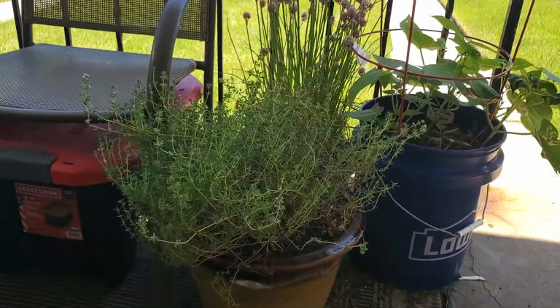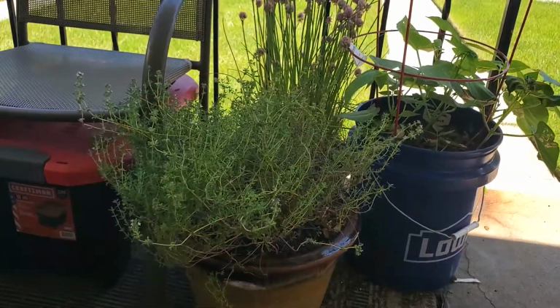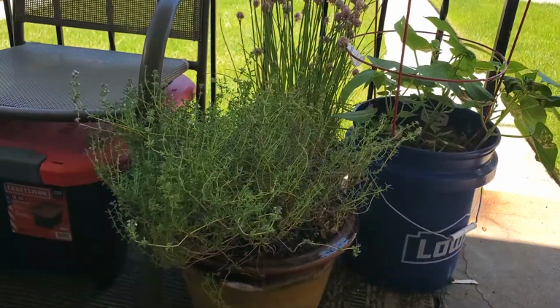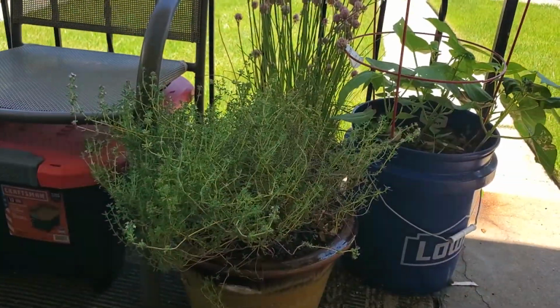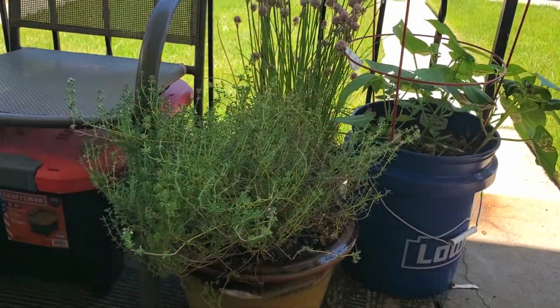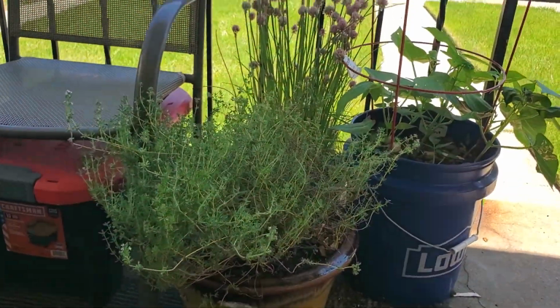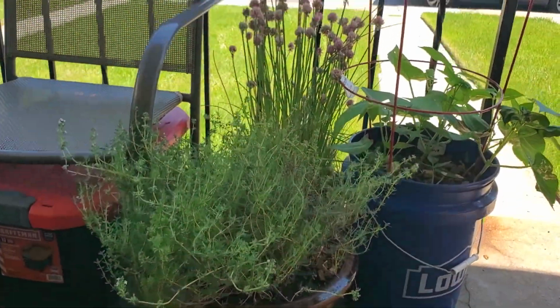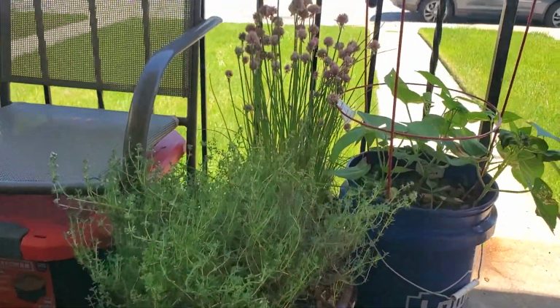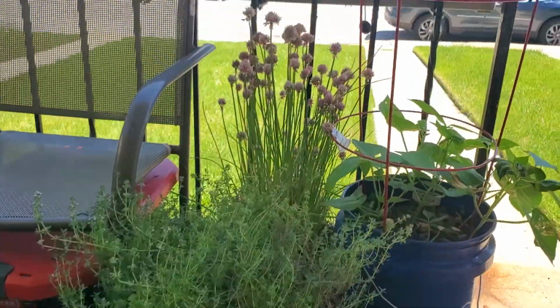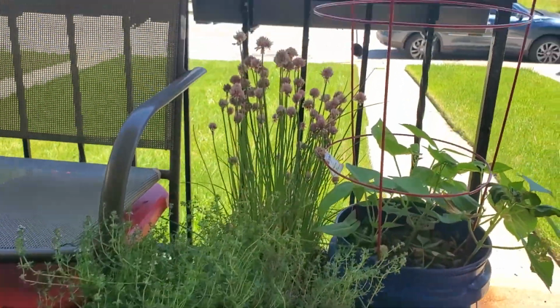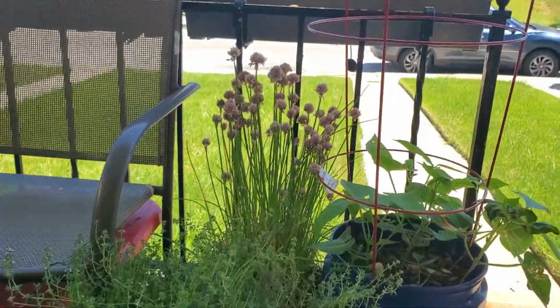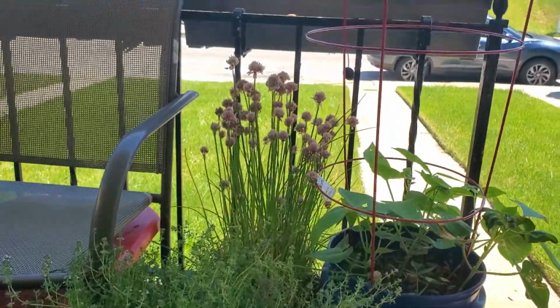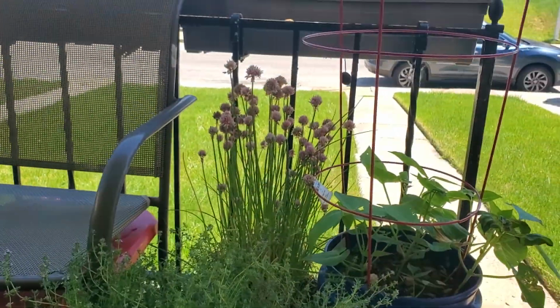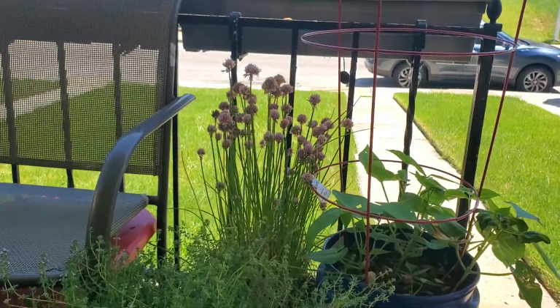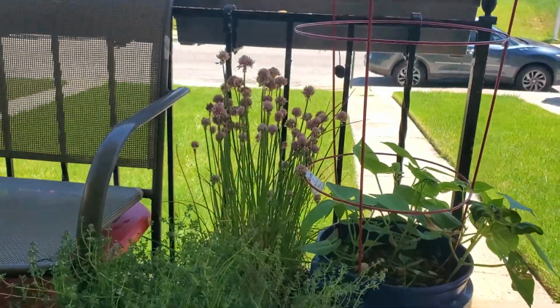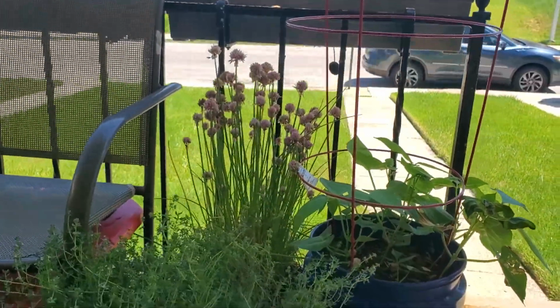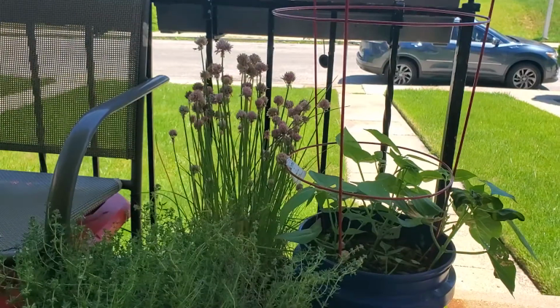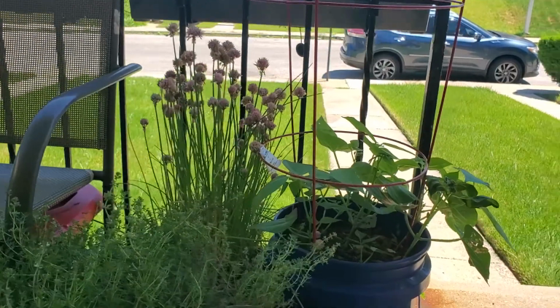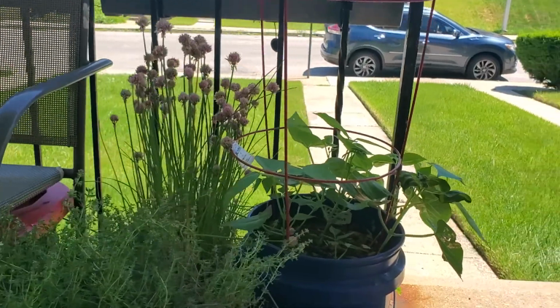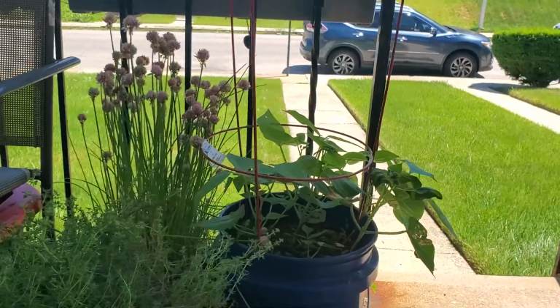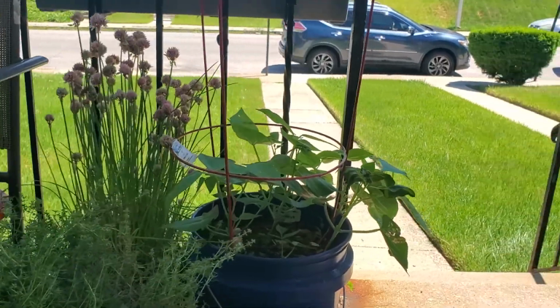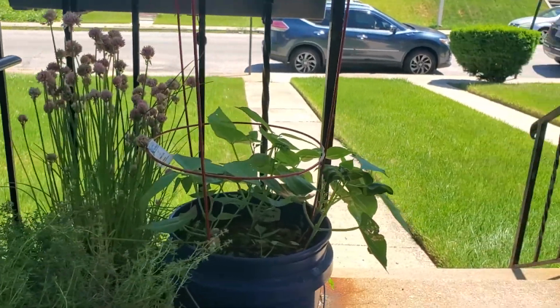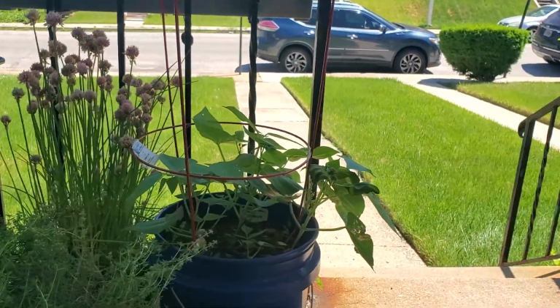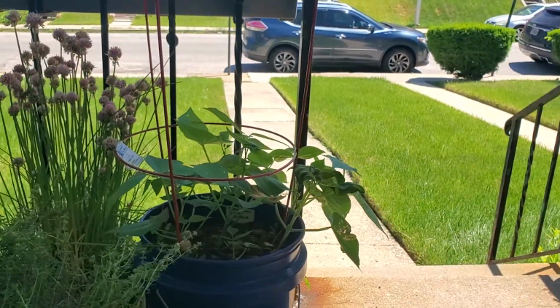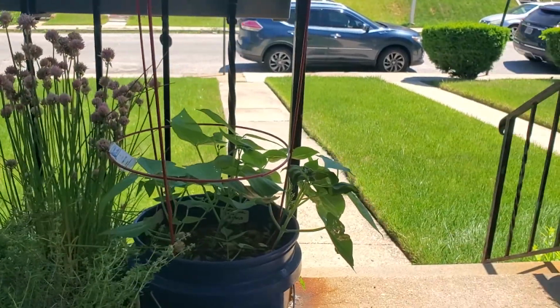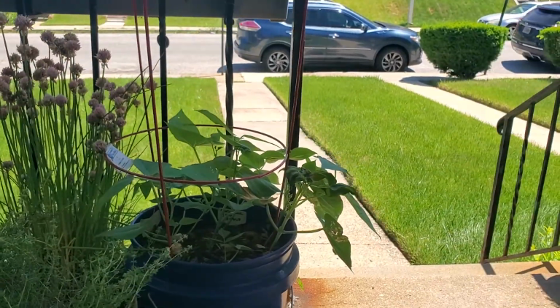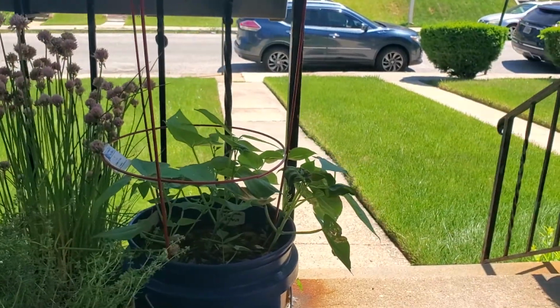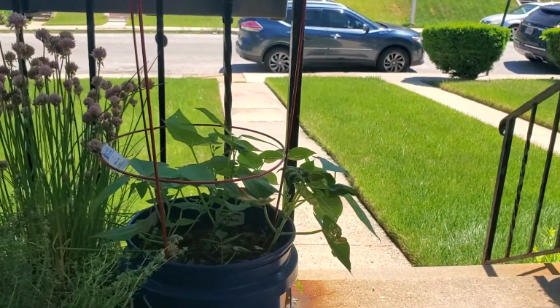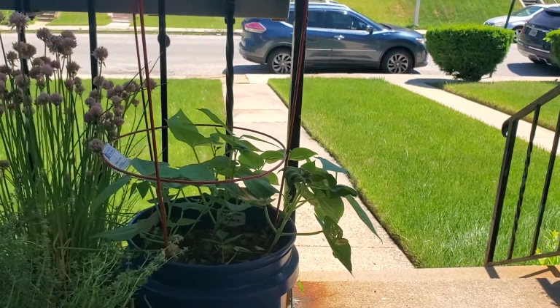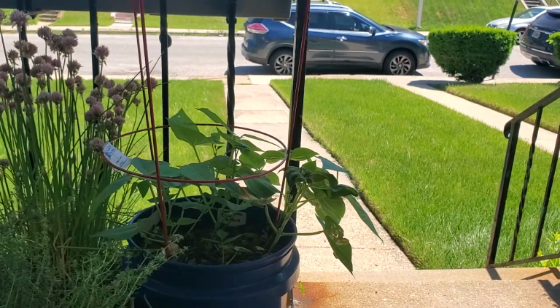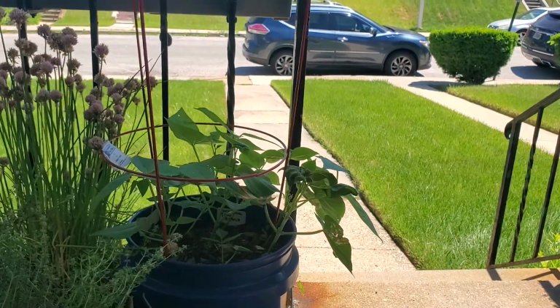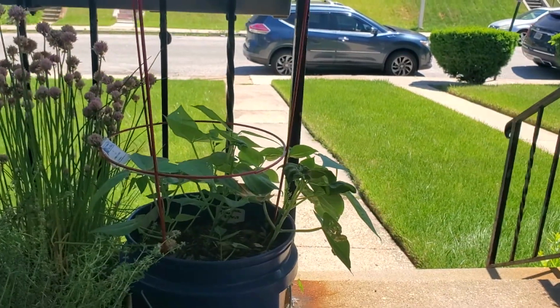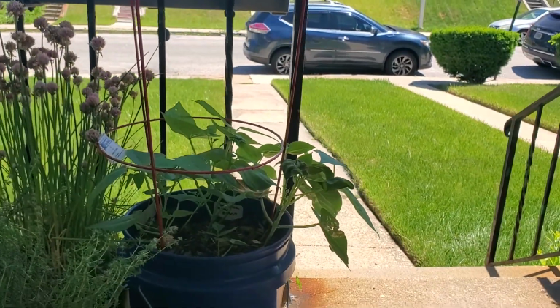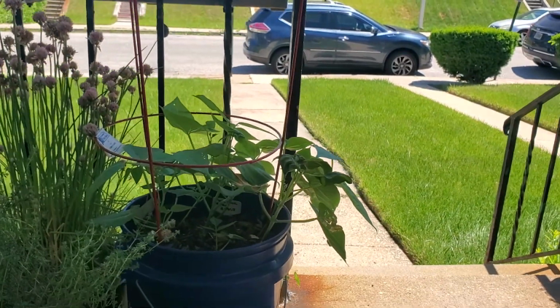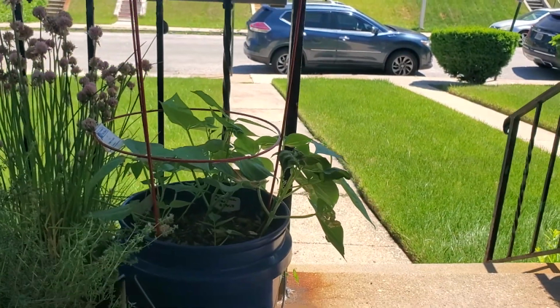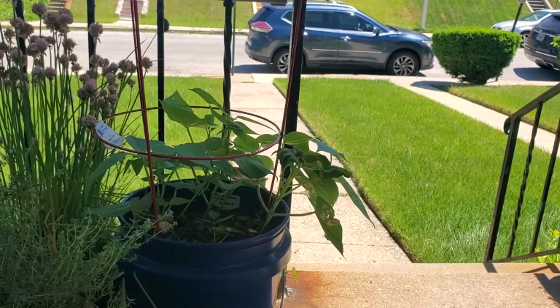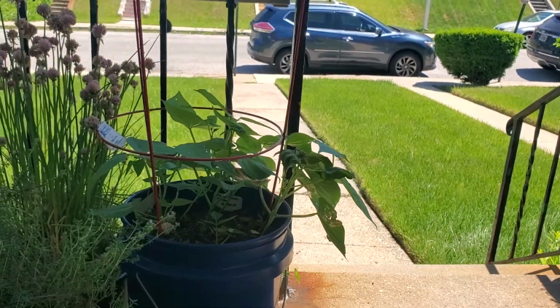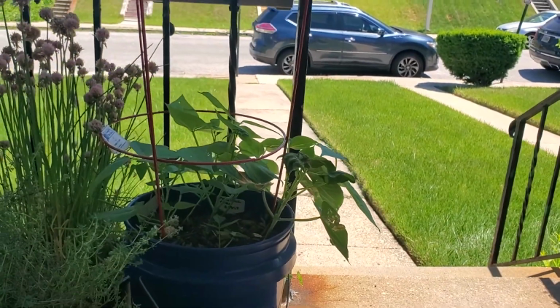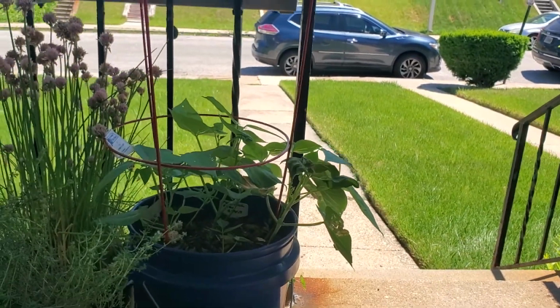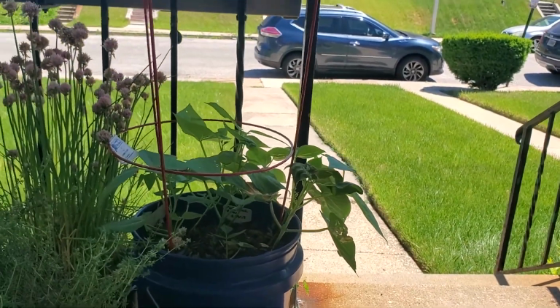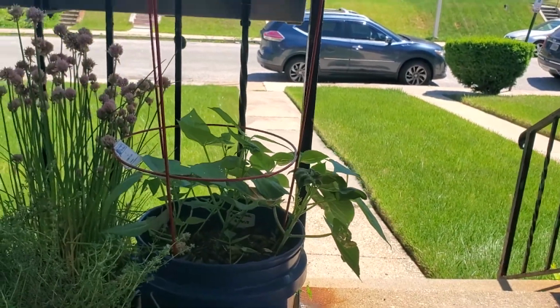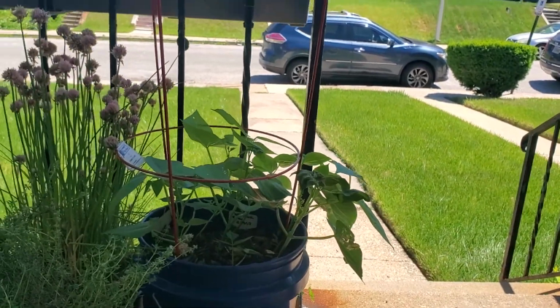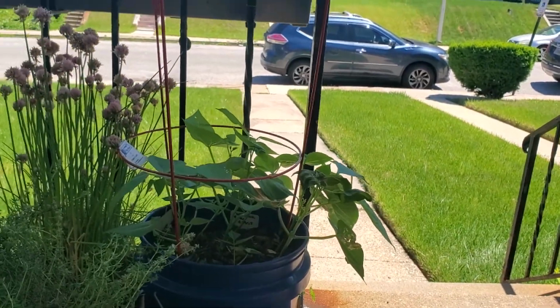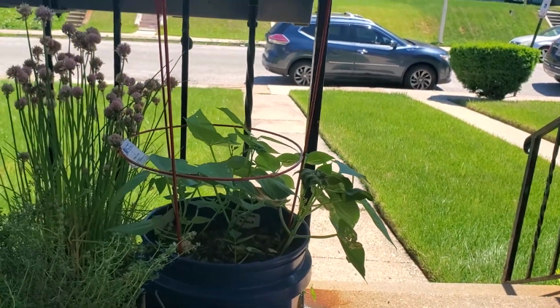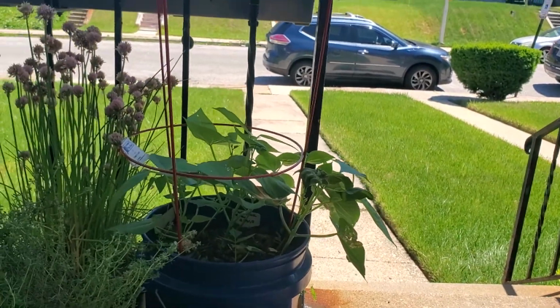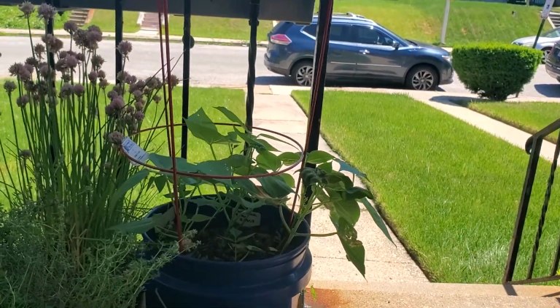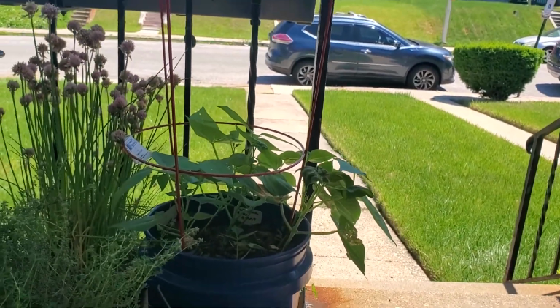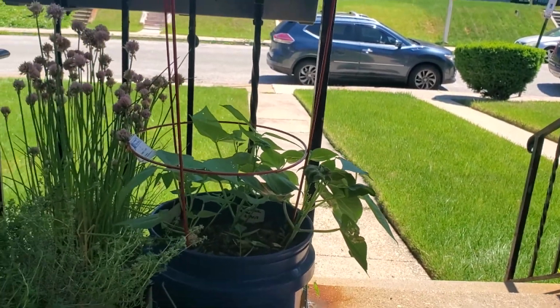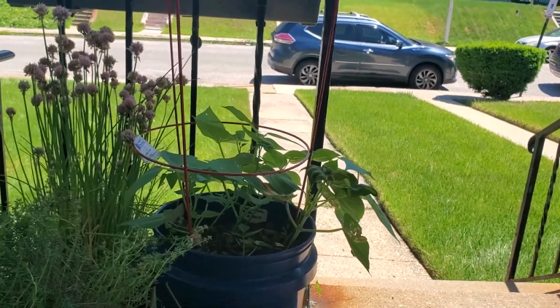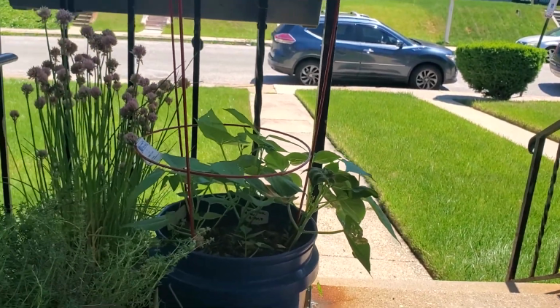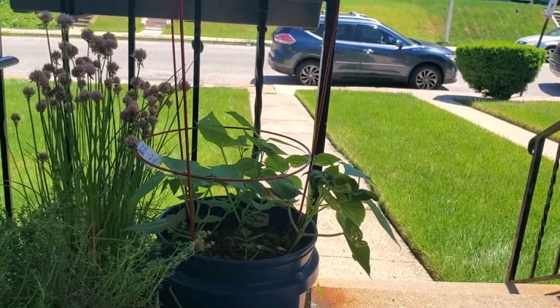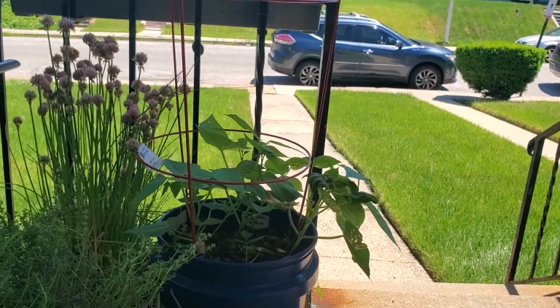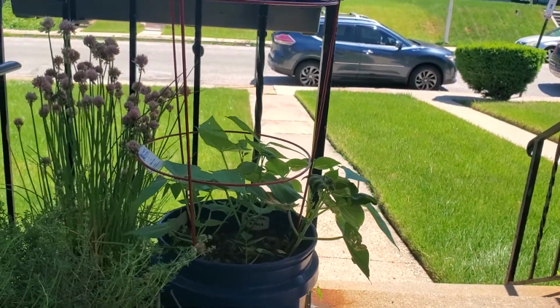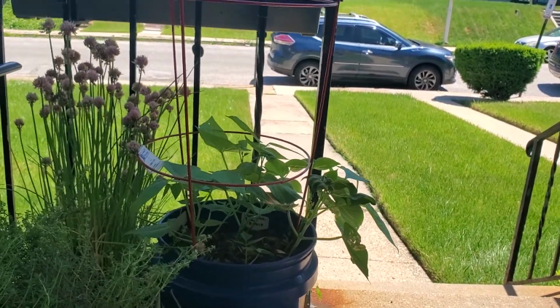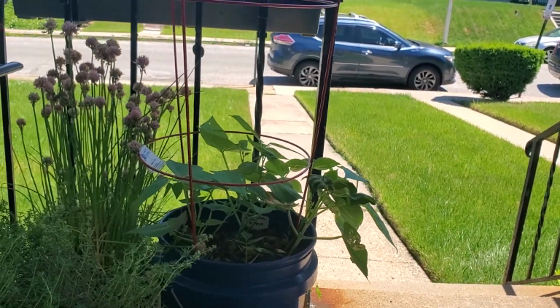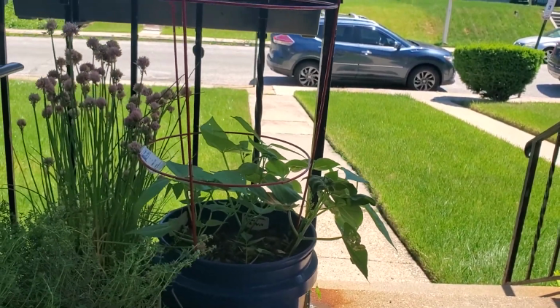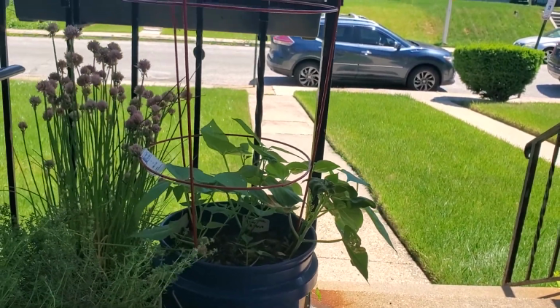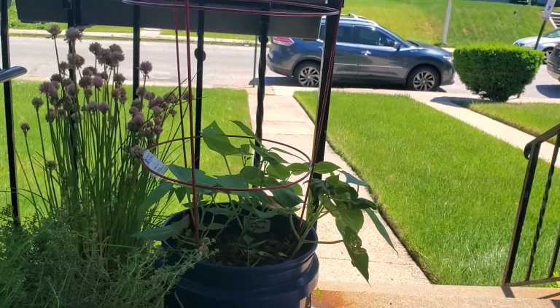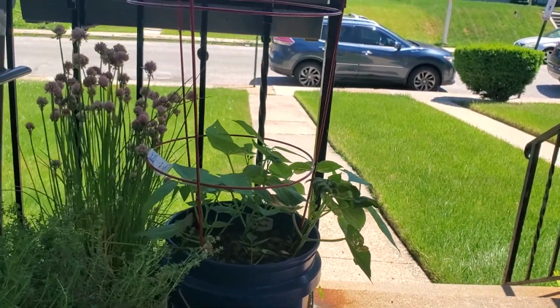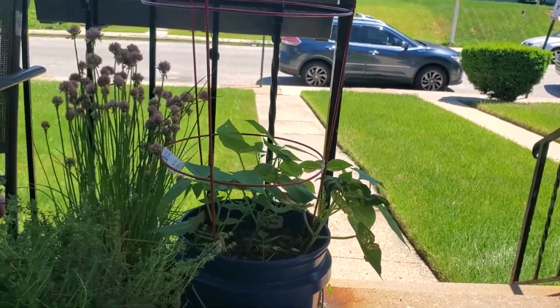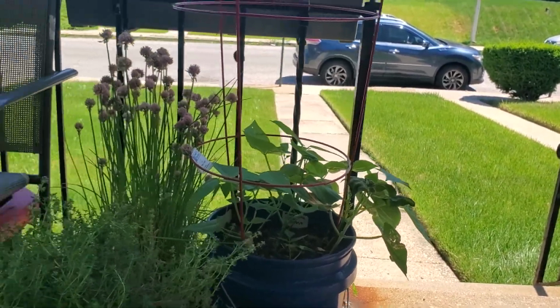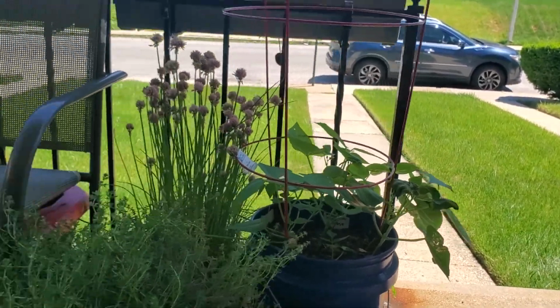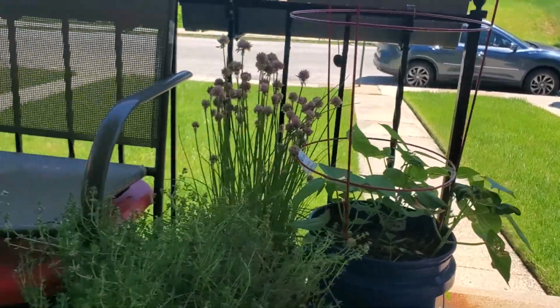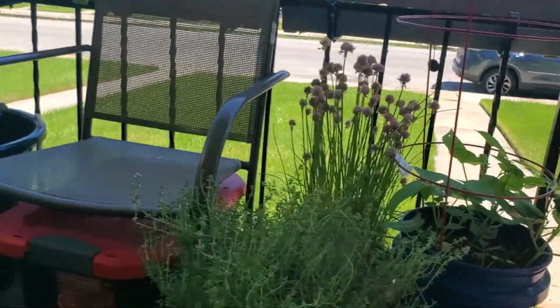I have thyme, chives, and green beans. I have 6 plants in that bucket — hopefully they will make it.